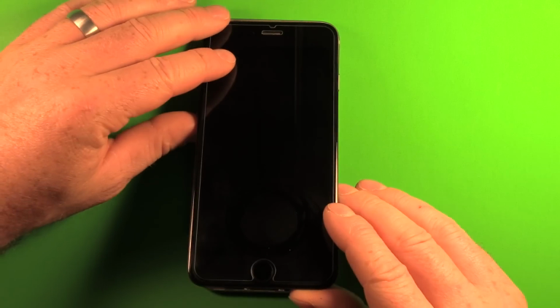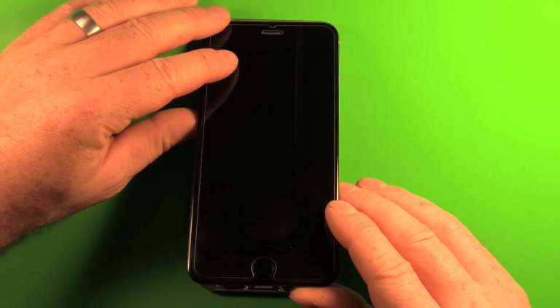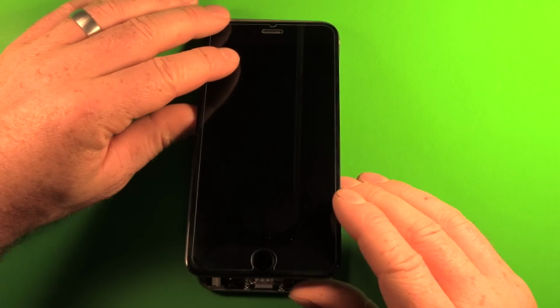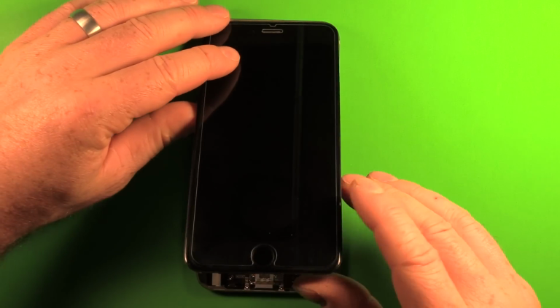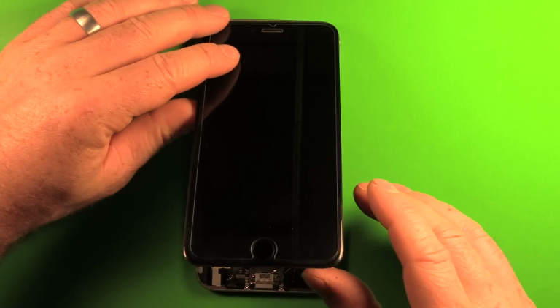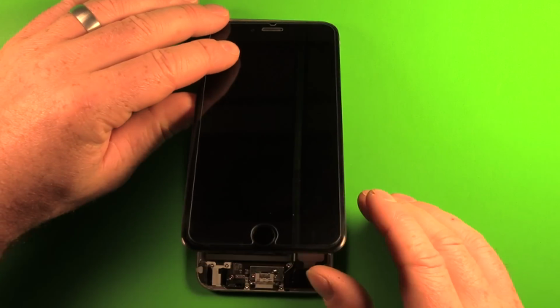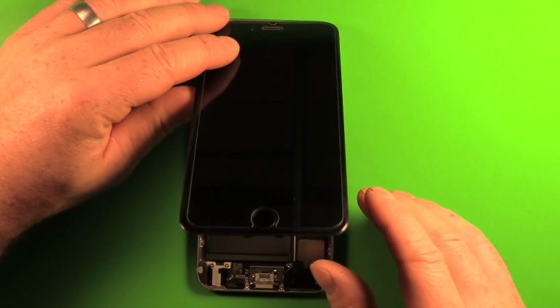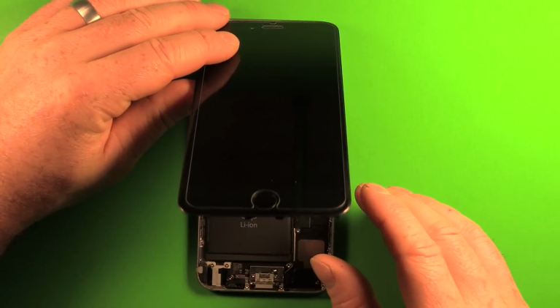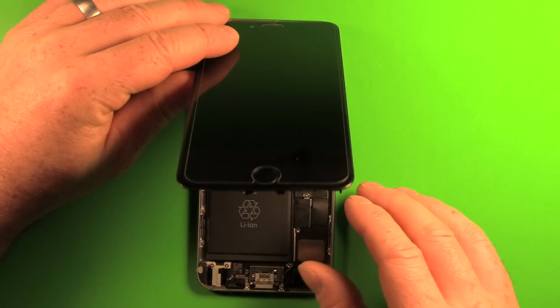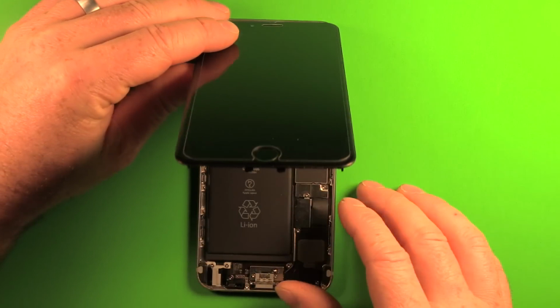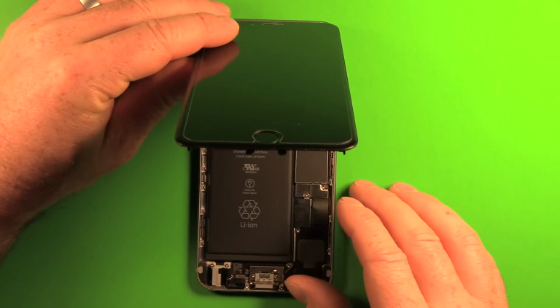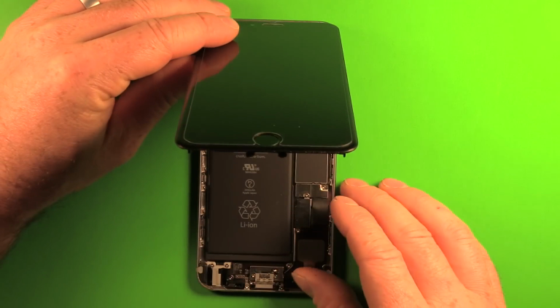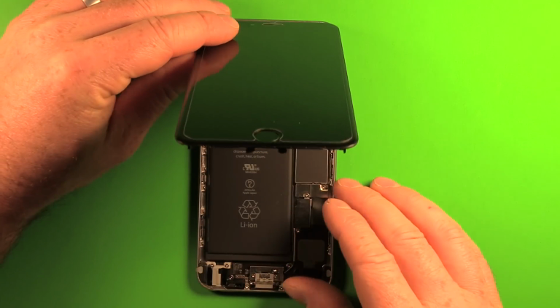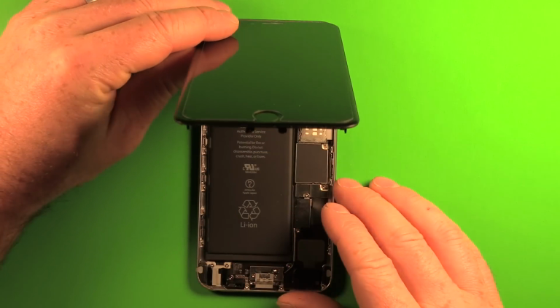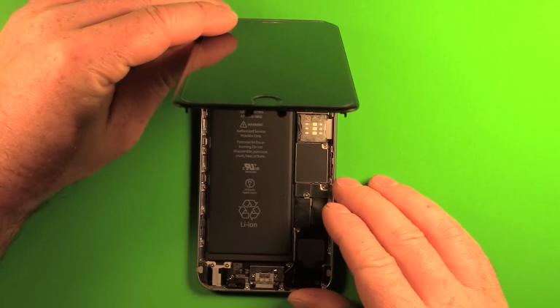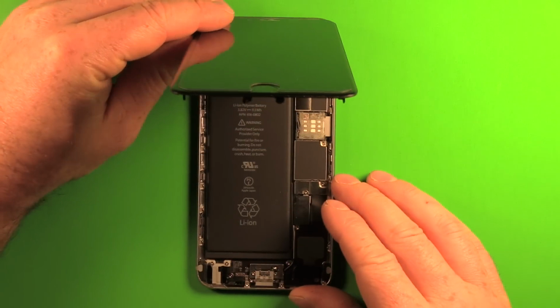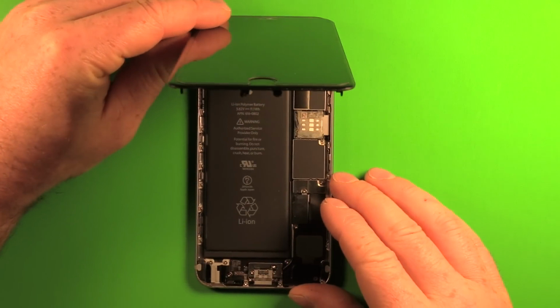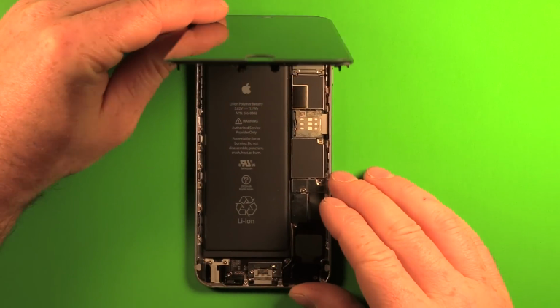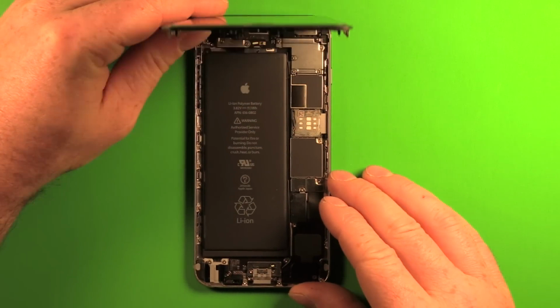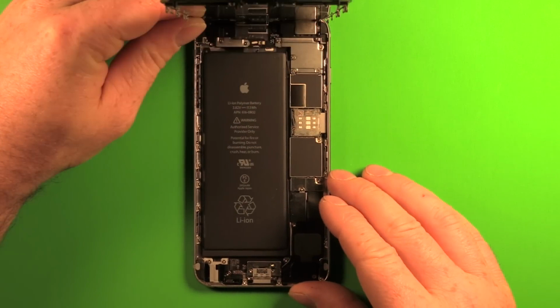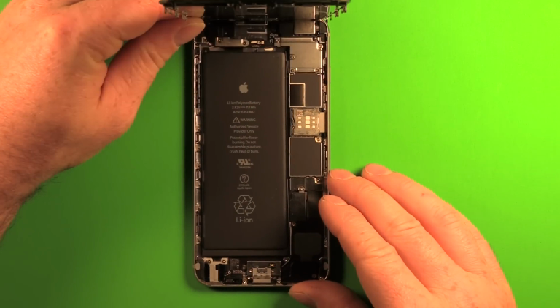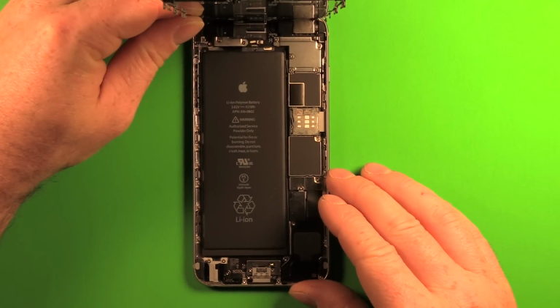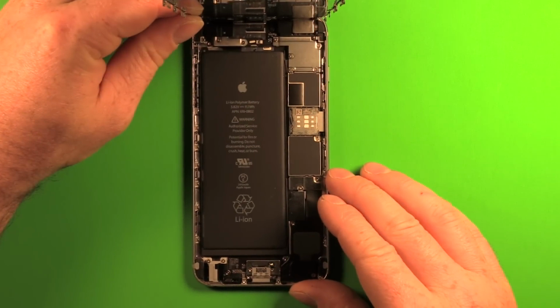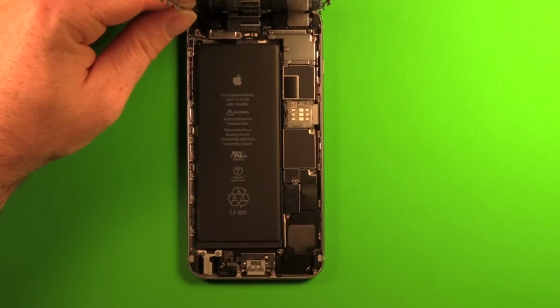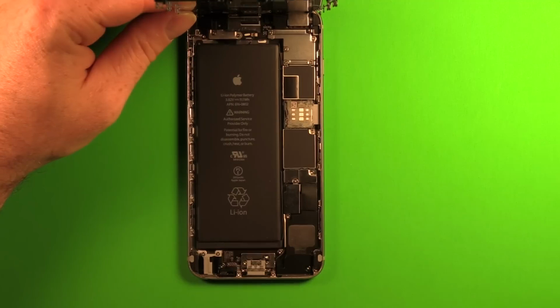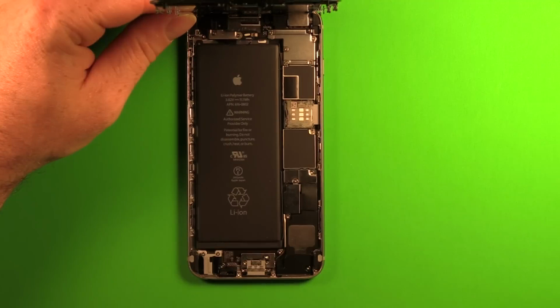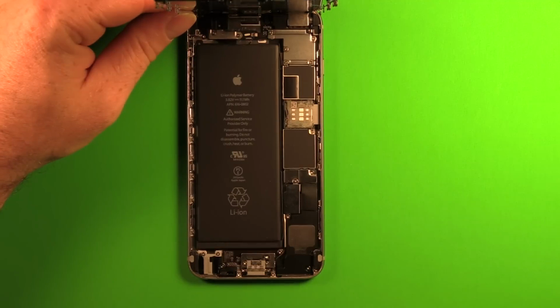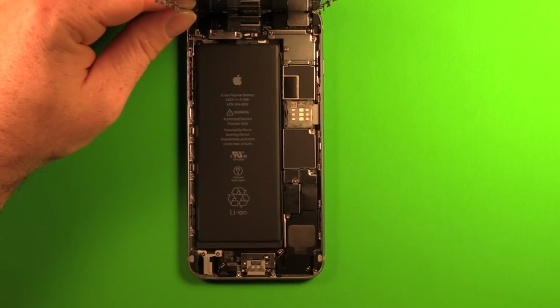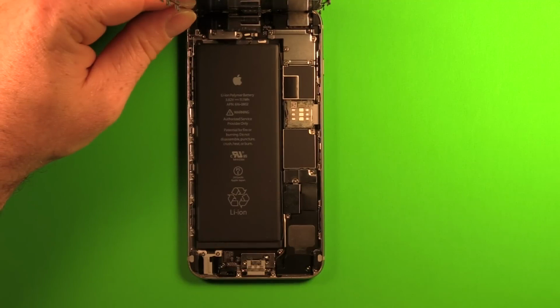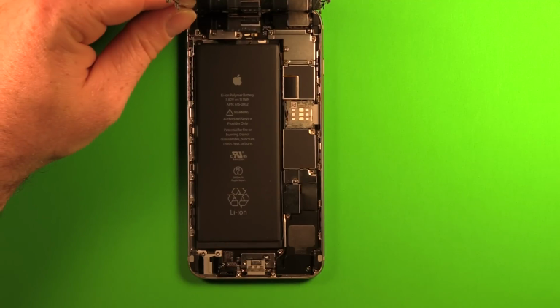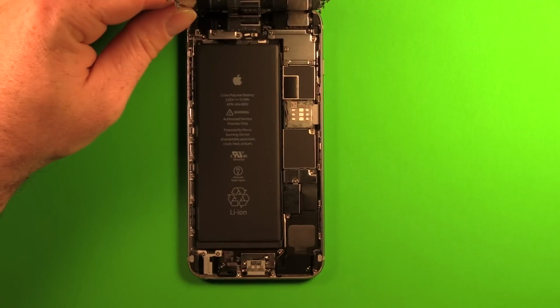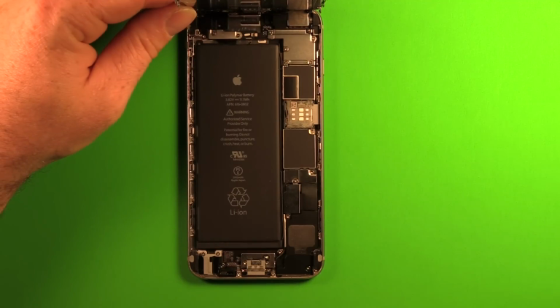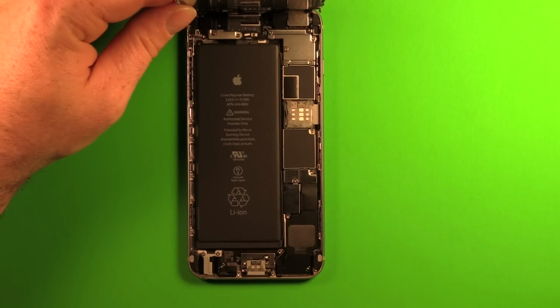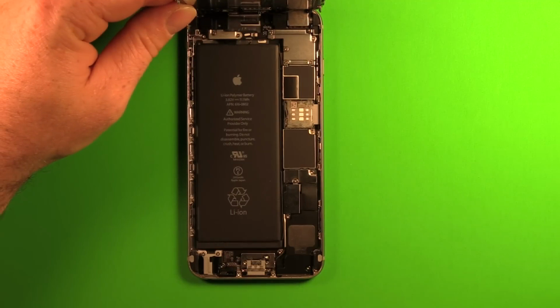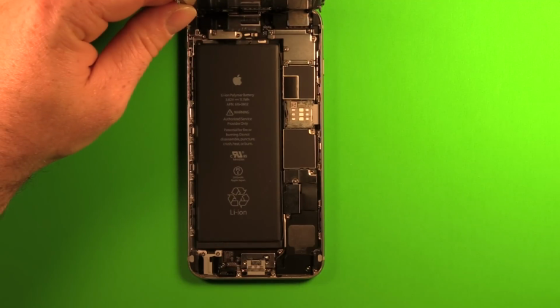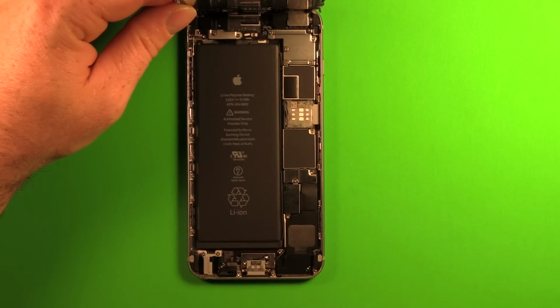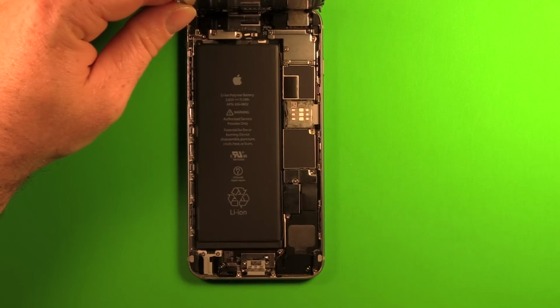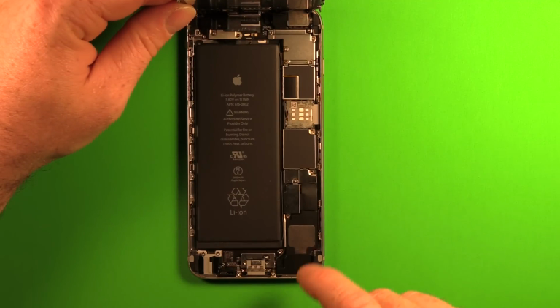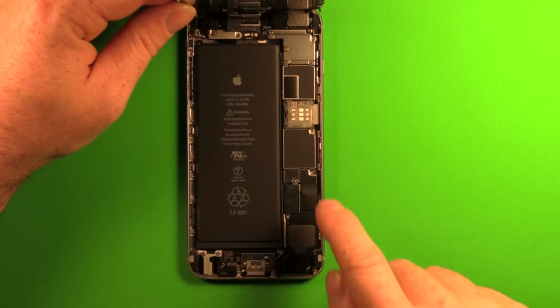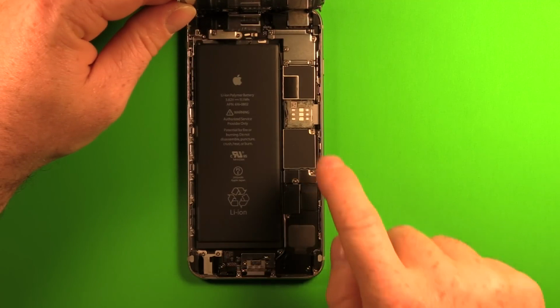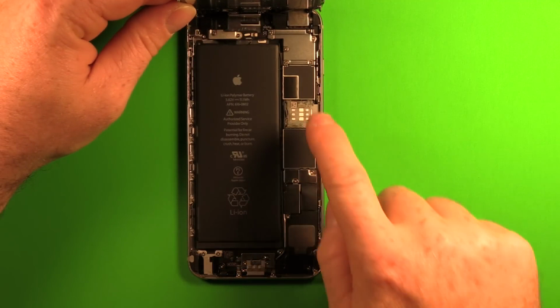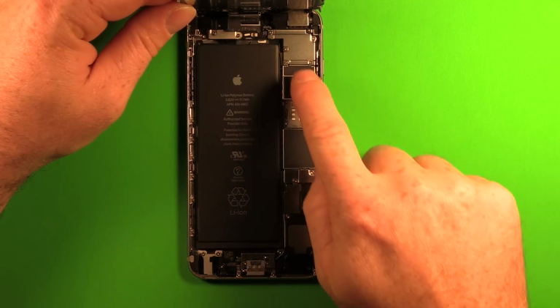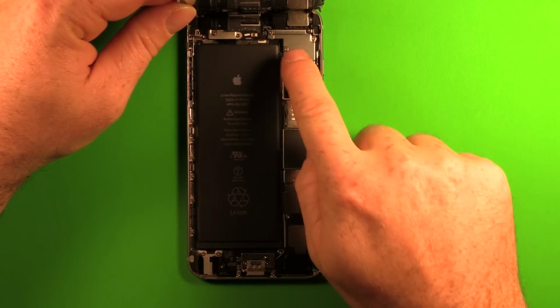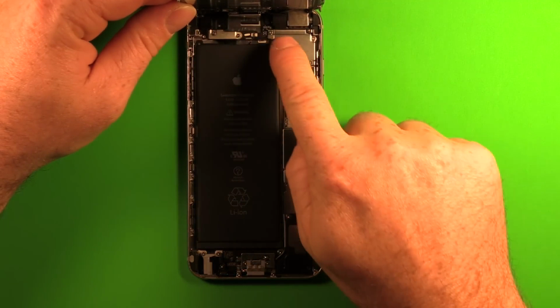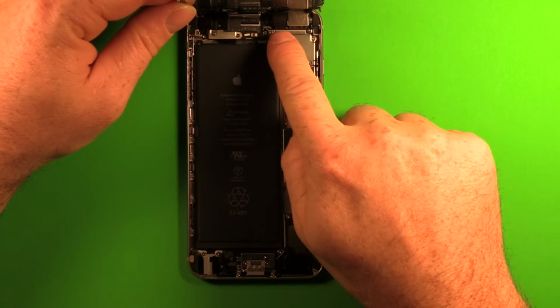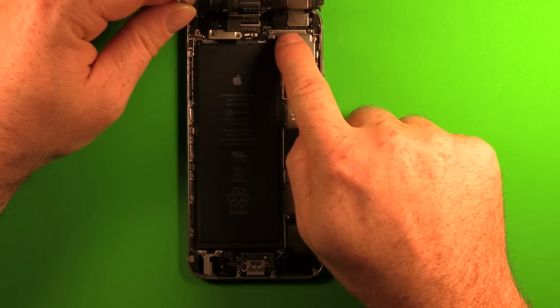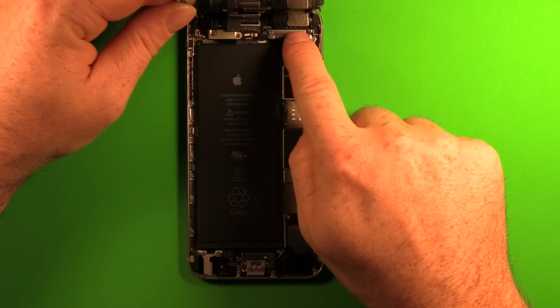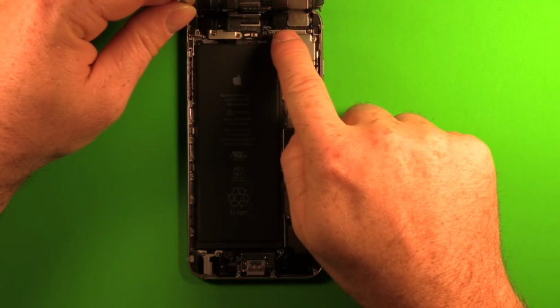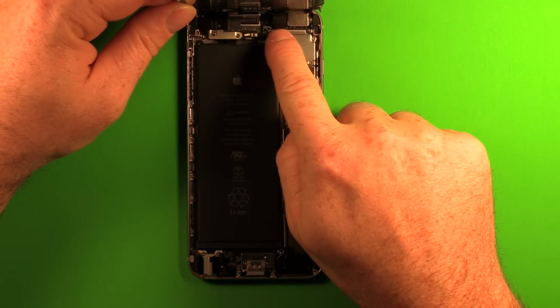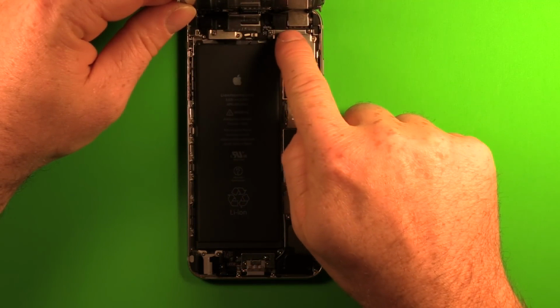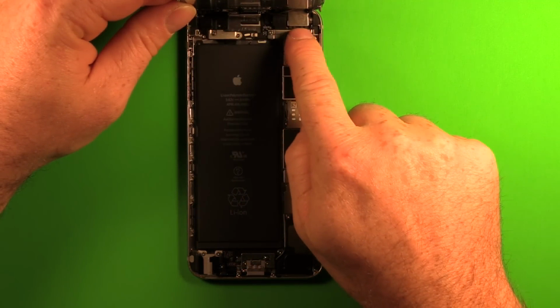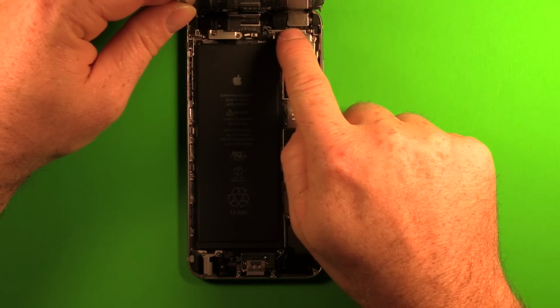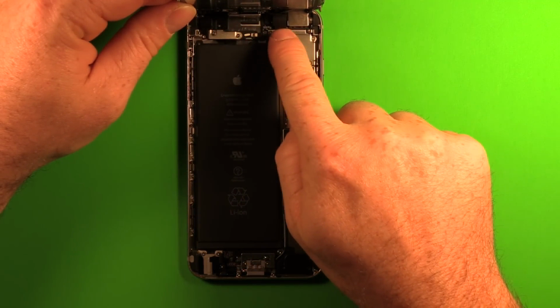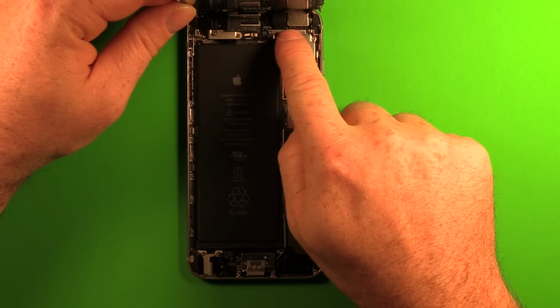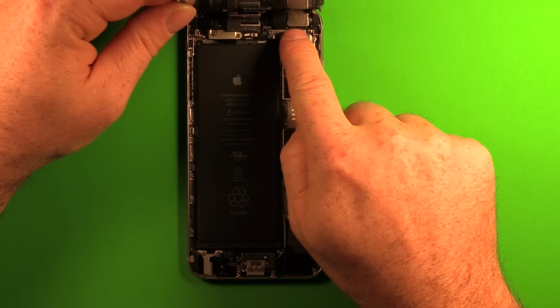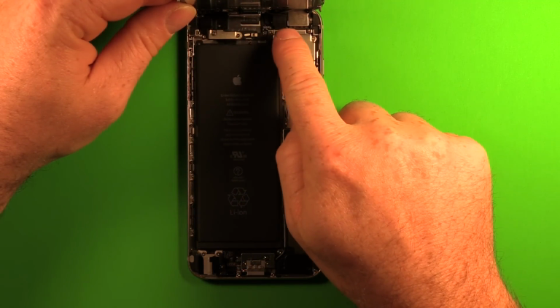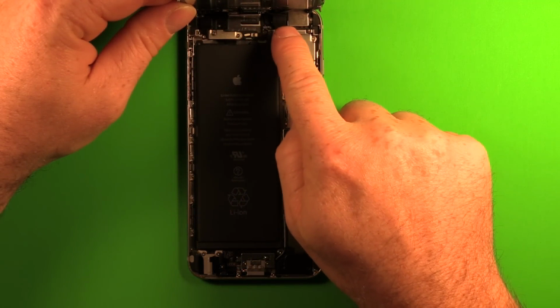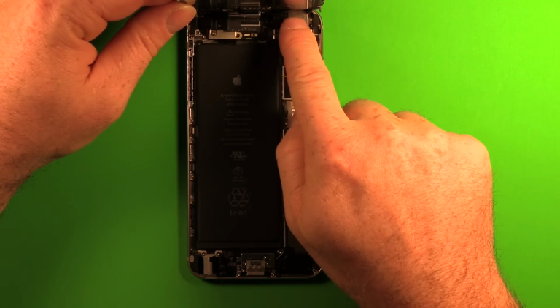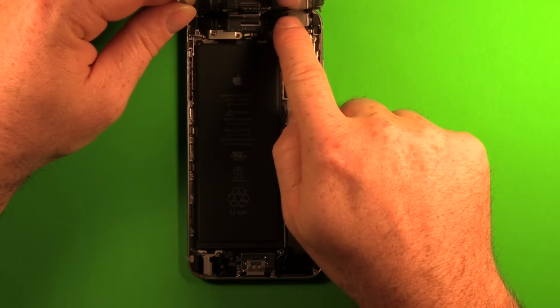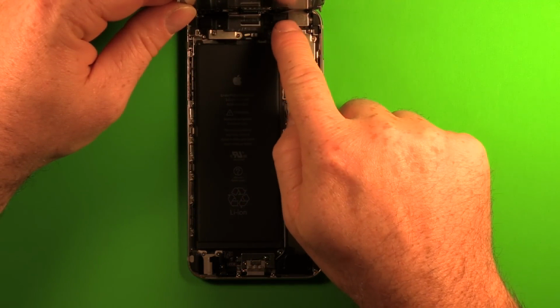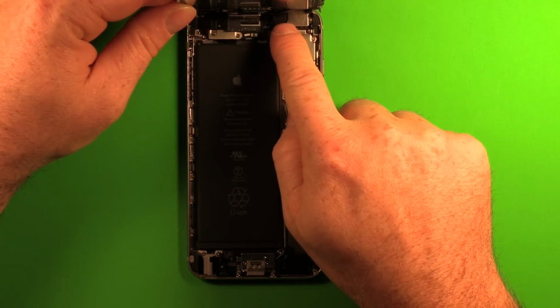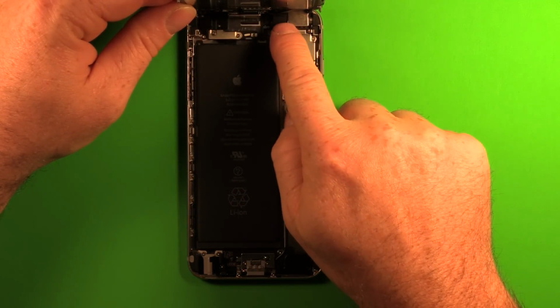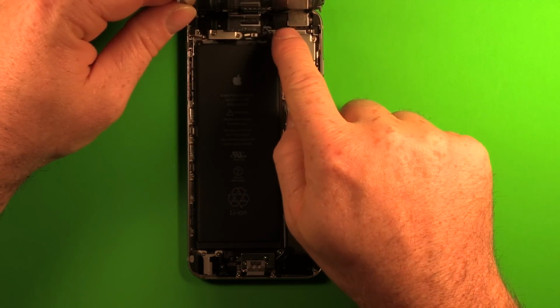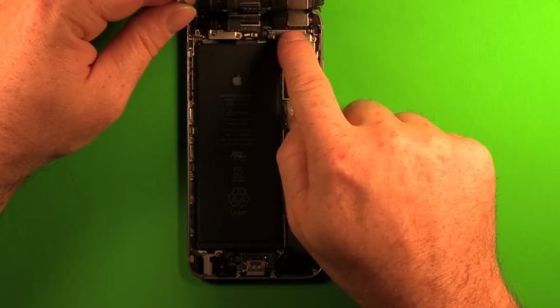Slowly lift up on the LCD screen. Make sure not to pull it up more than 90 degrees to avoid putting any strain on the cables.